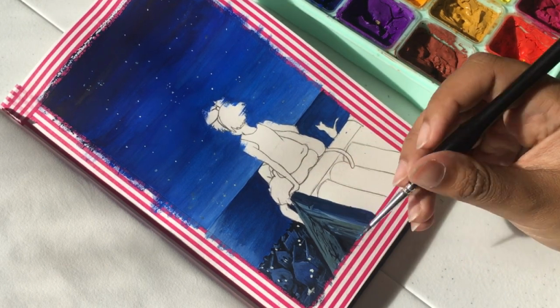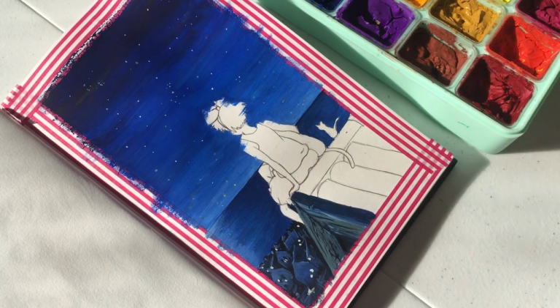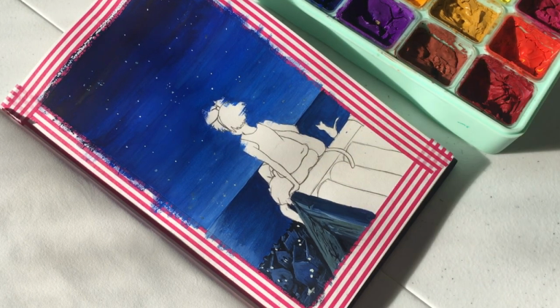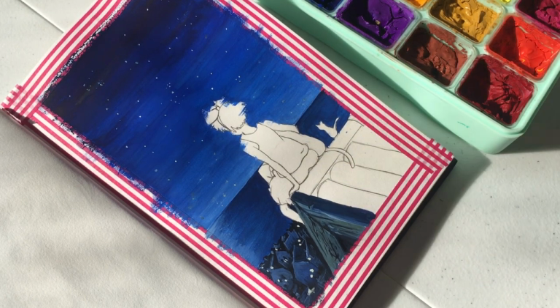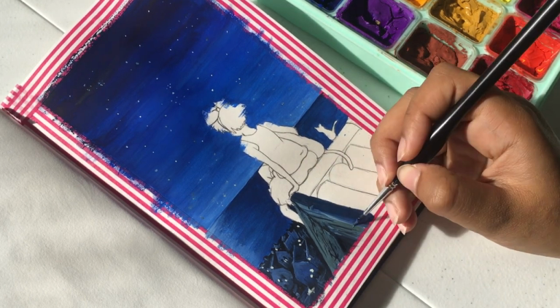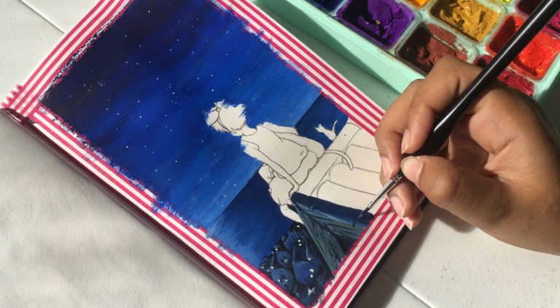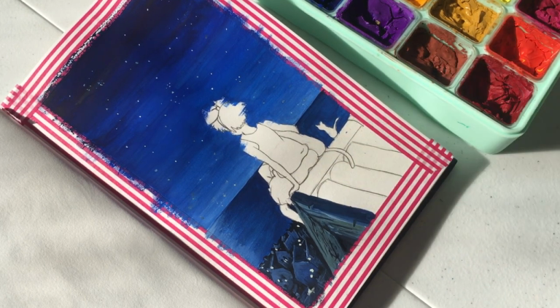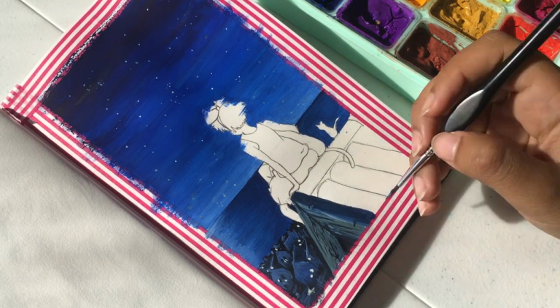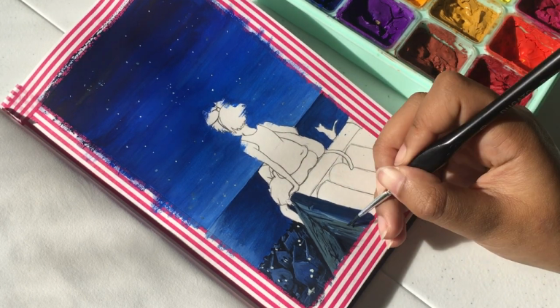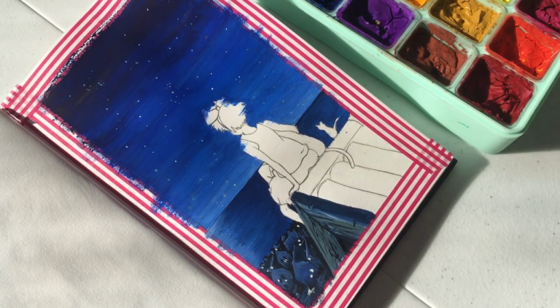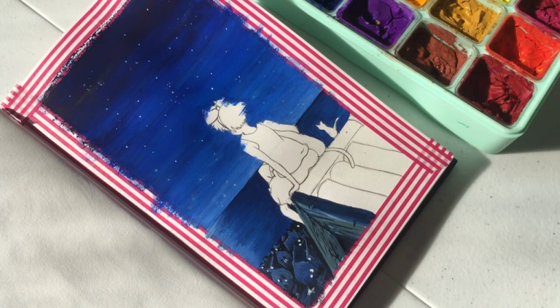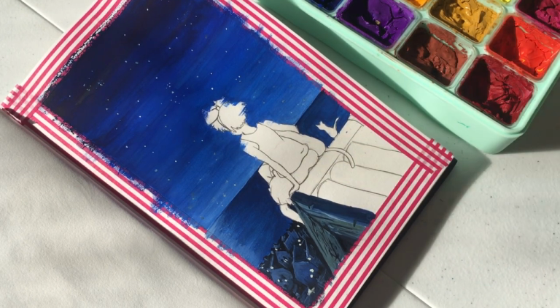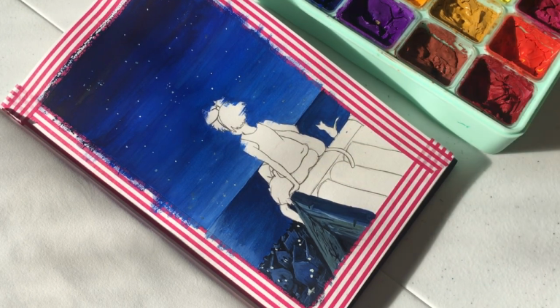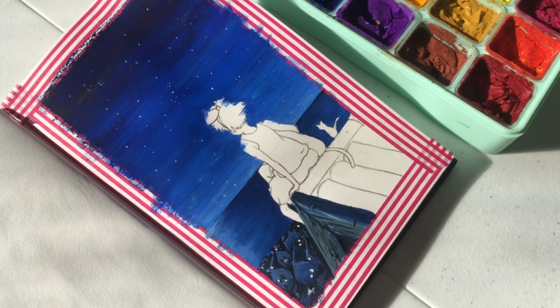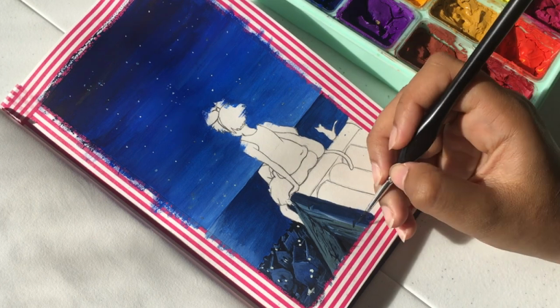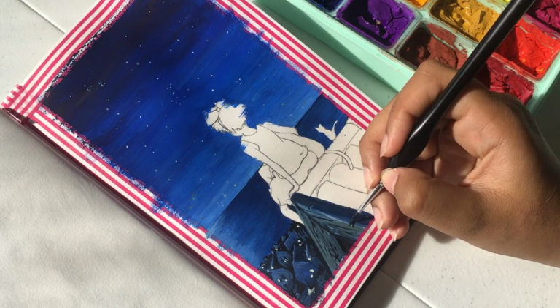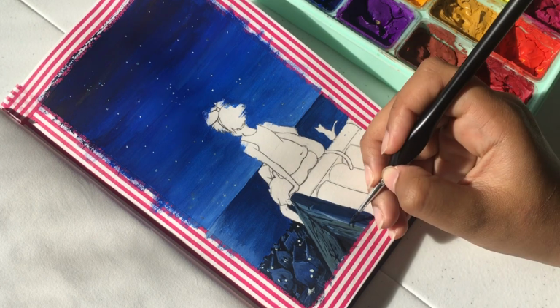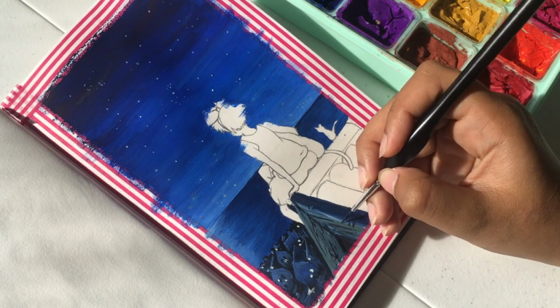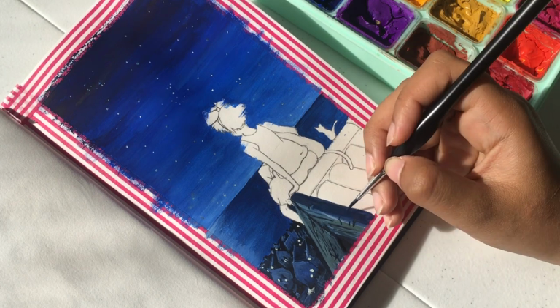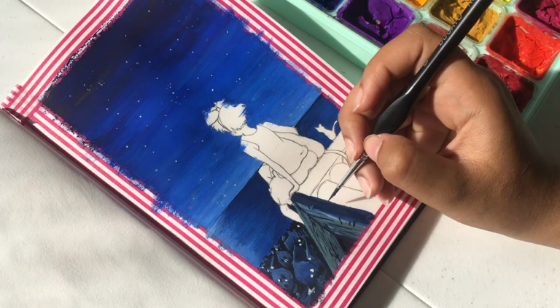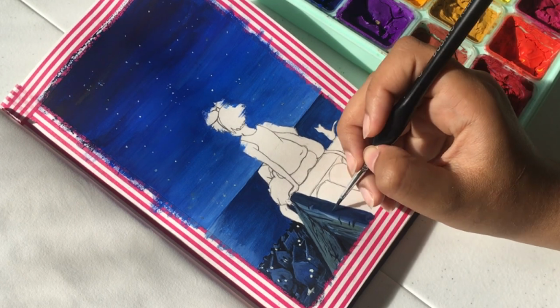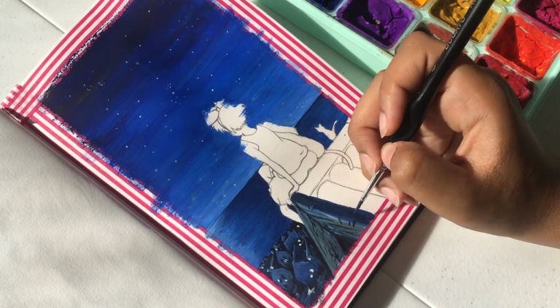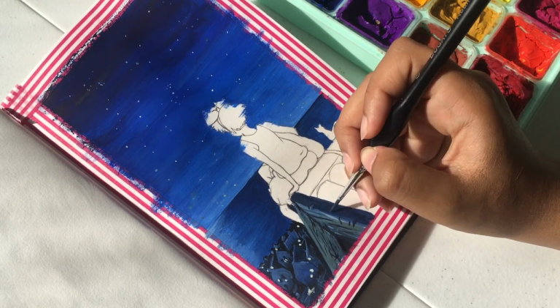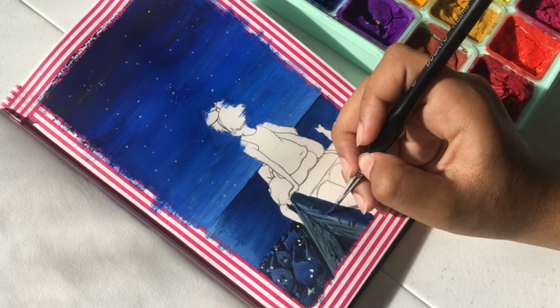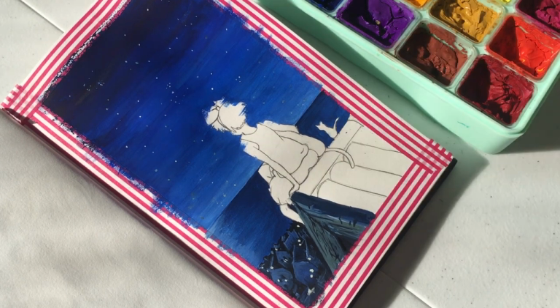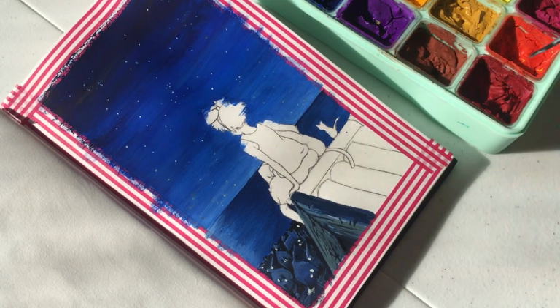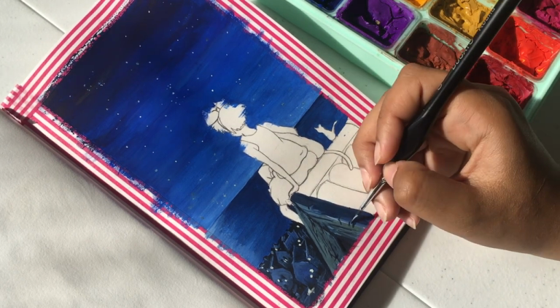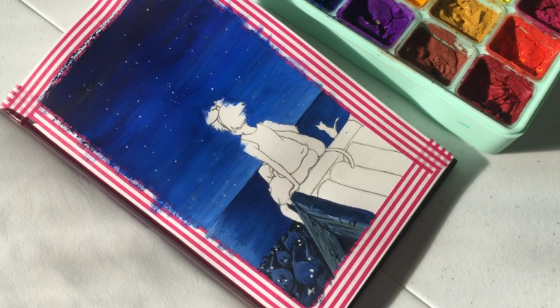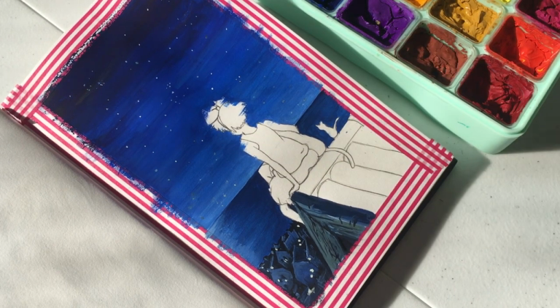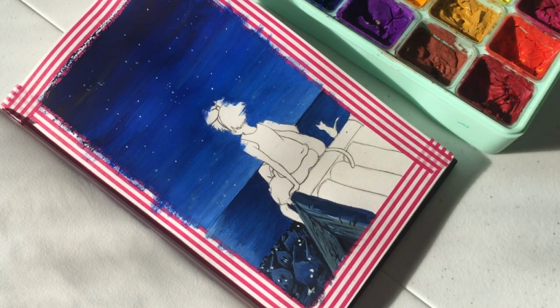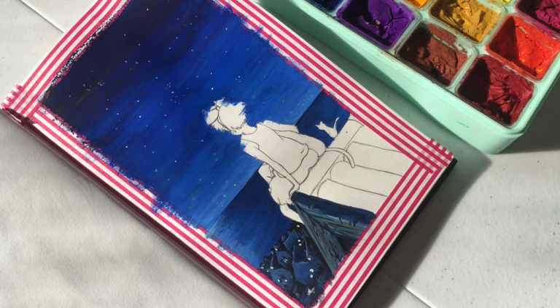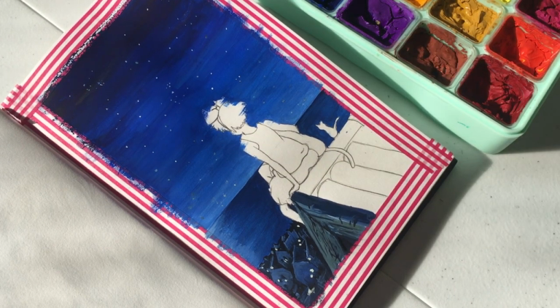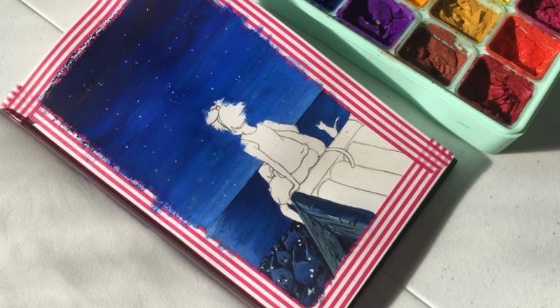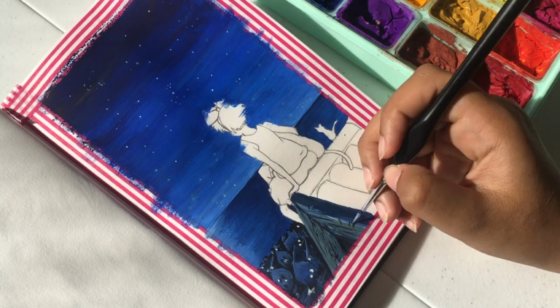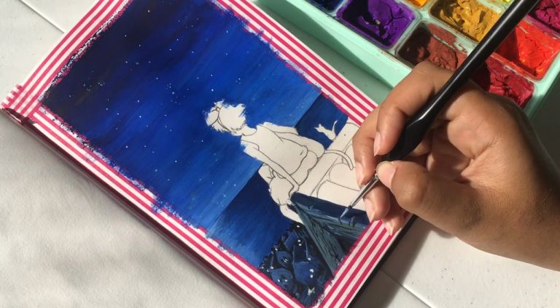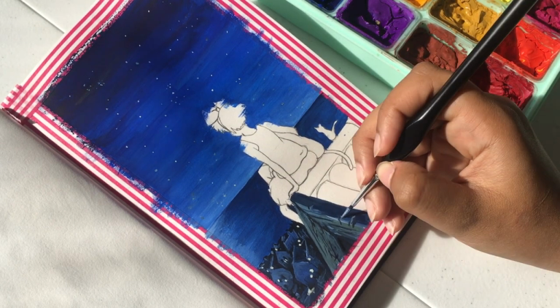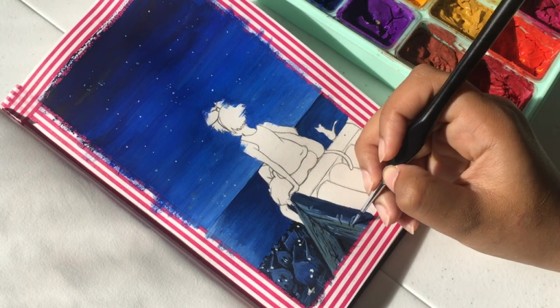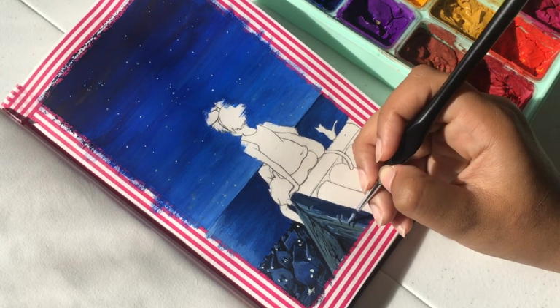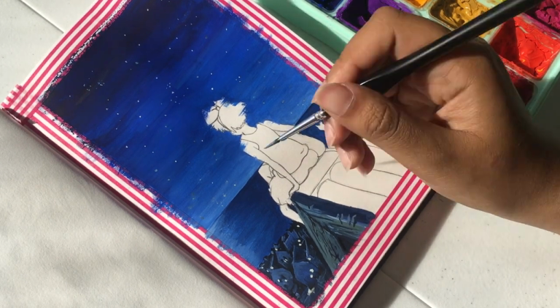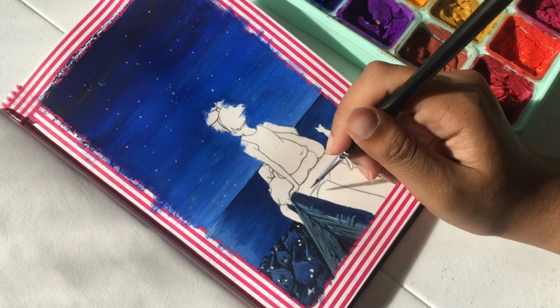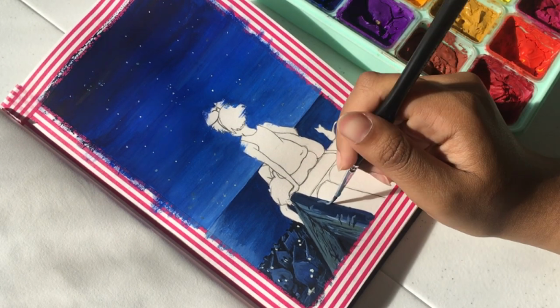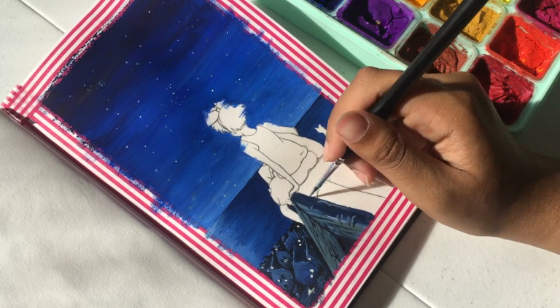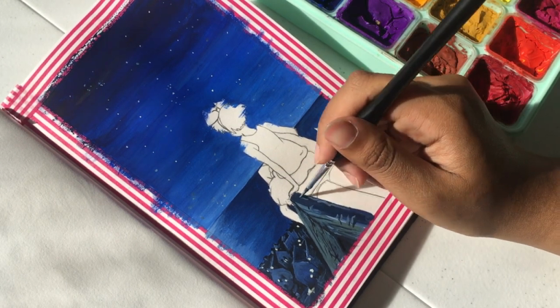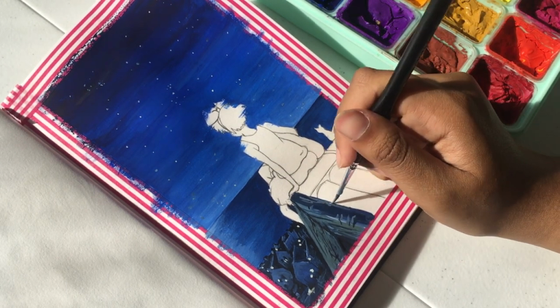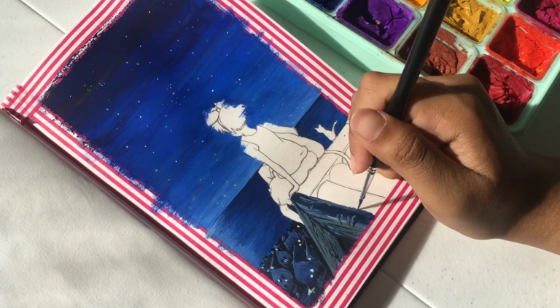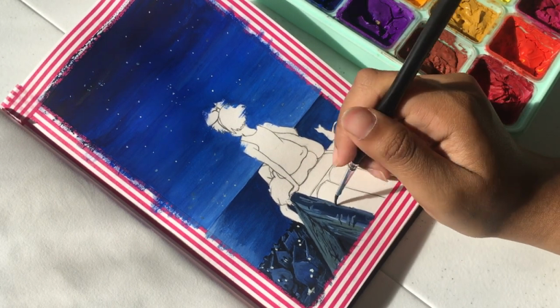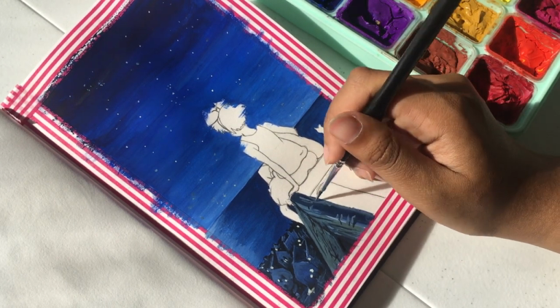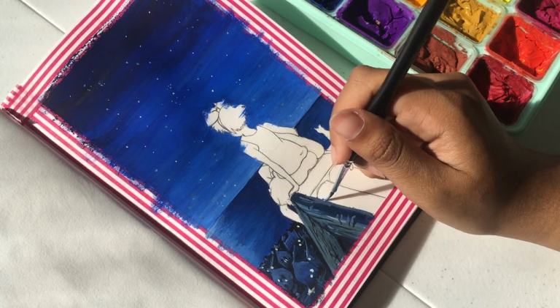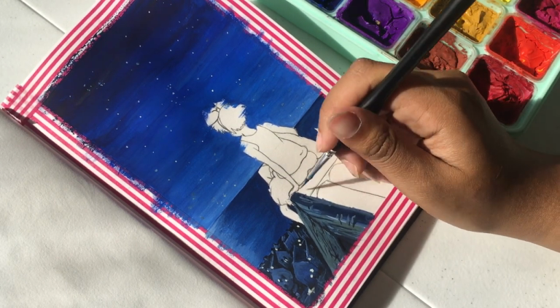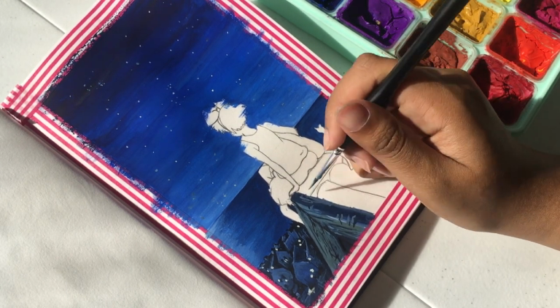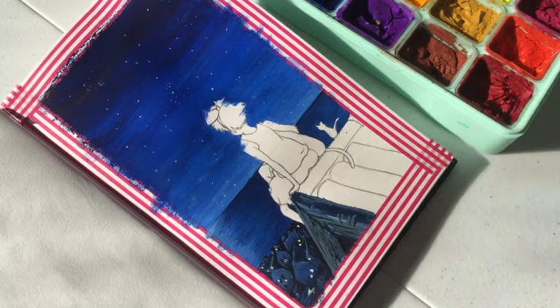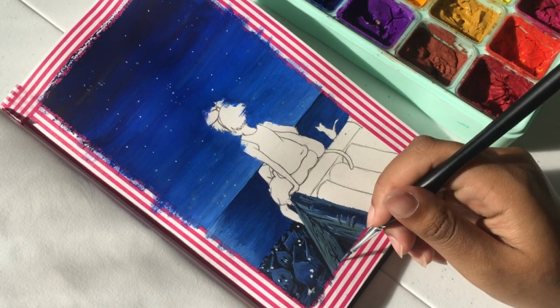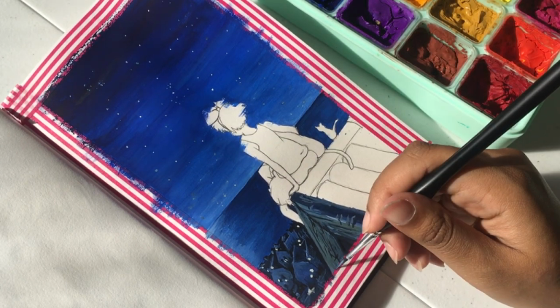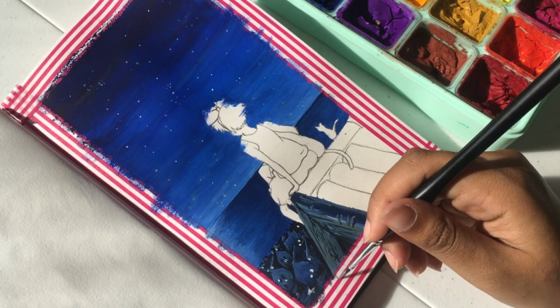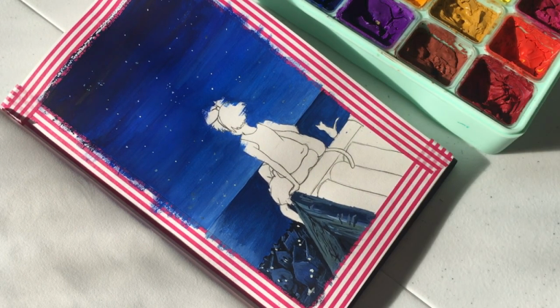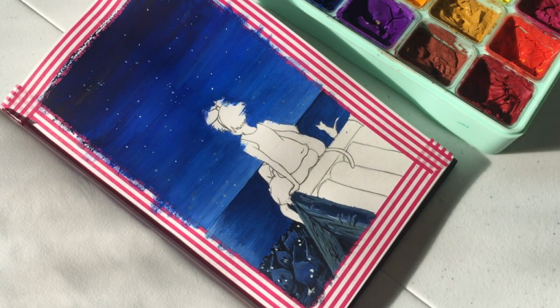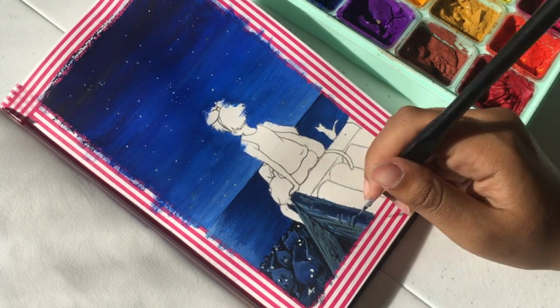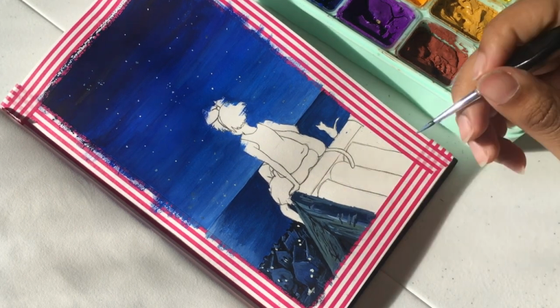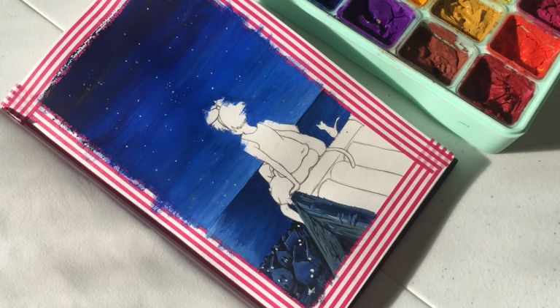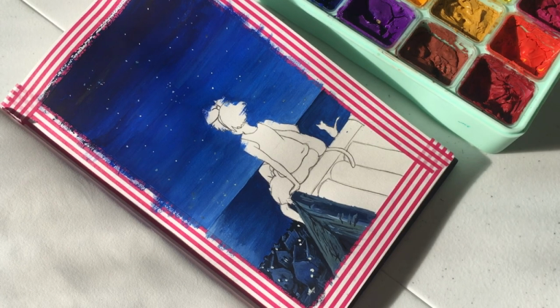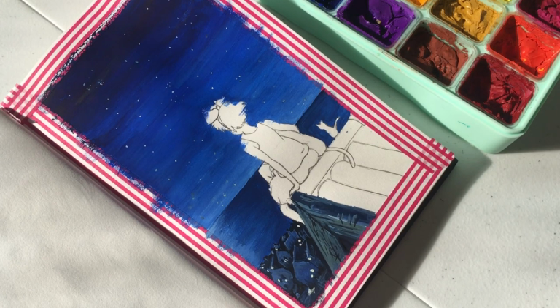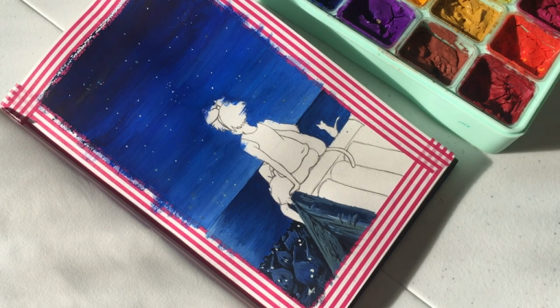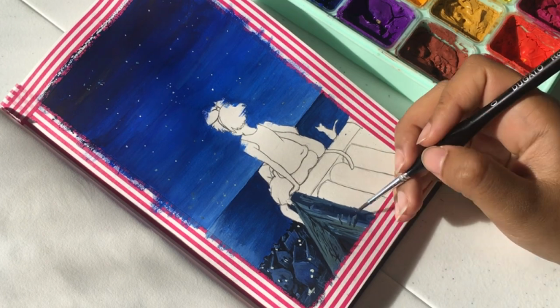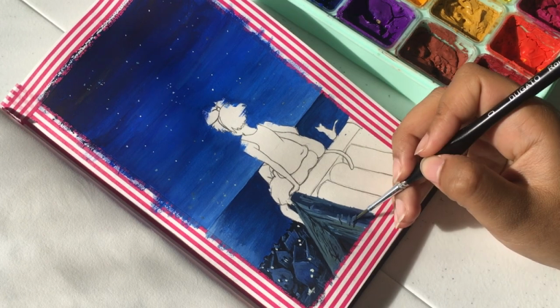I basically just want to say I had a lot of fun playing with the colors. It's gouache, so you can just keep mixing it — that was a lot of fun to do.